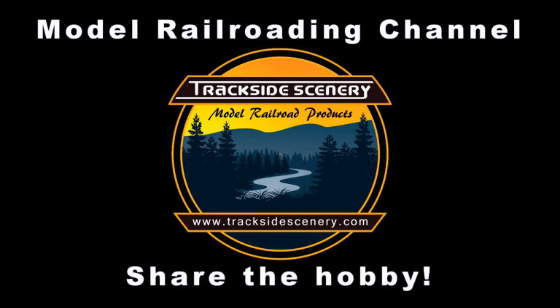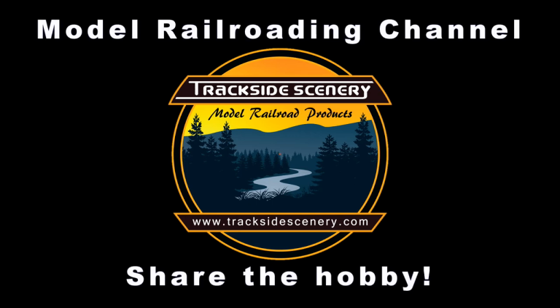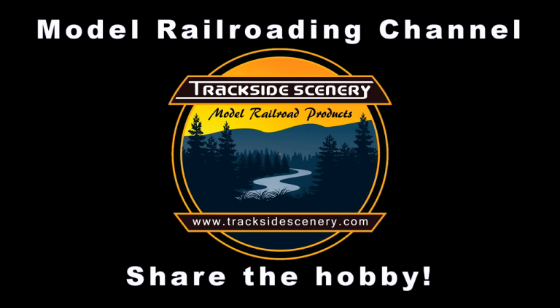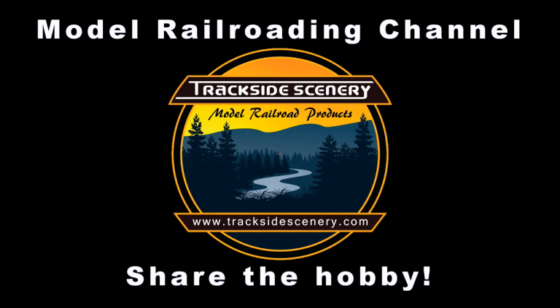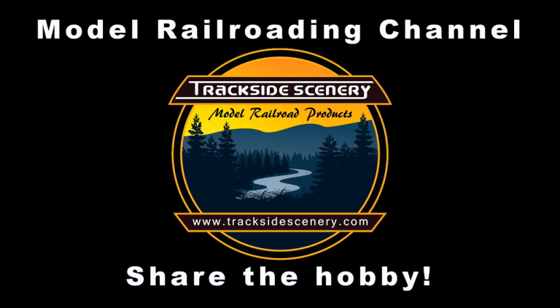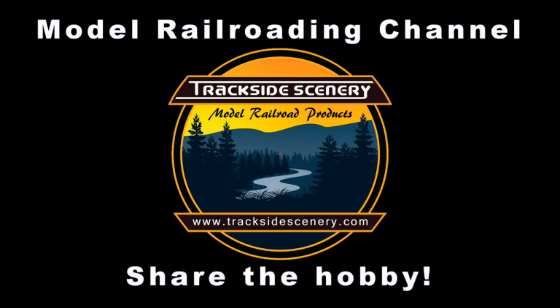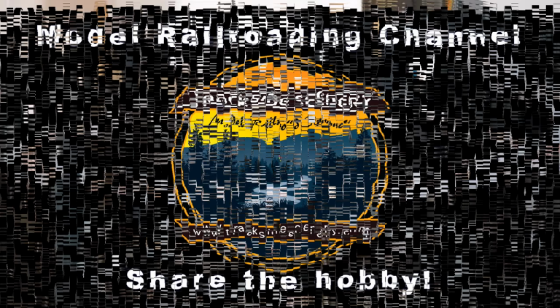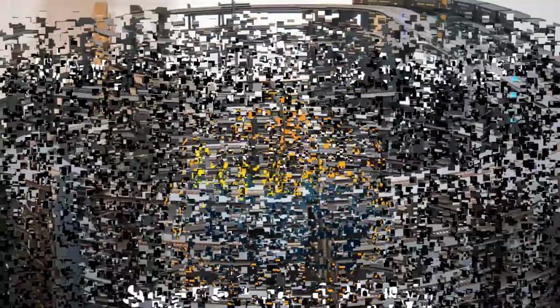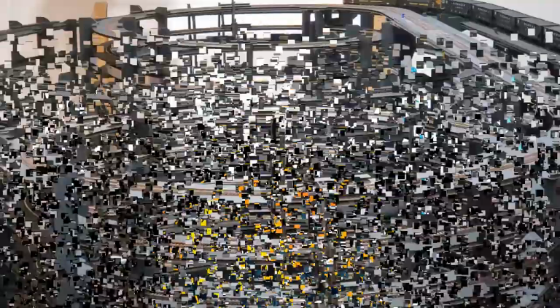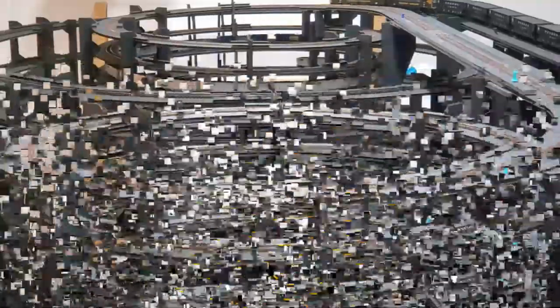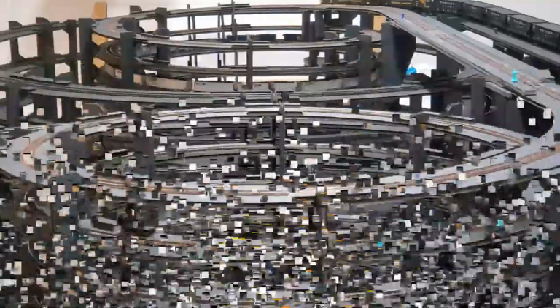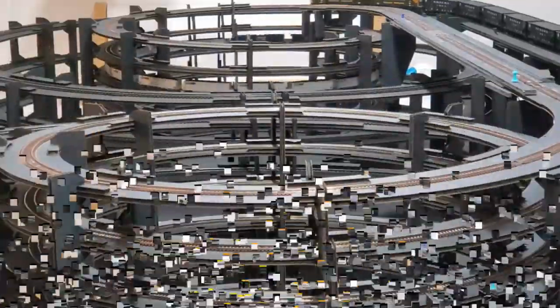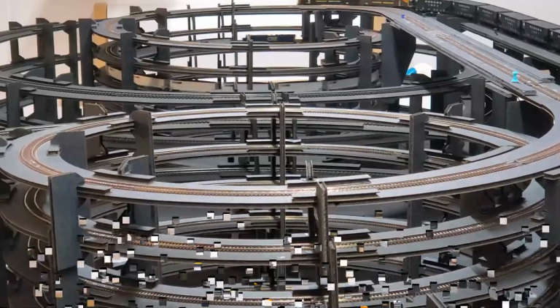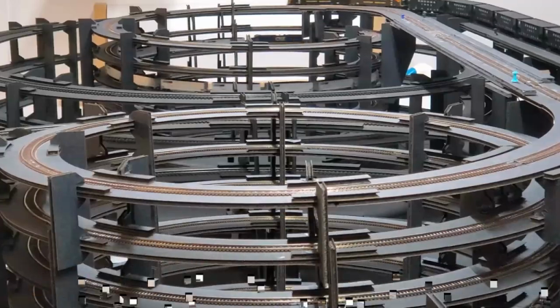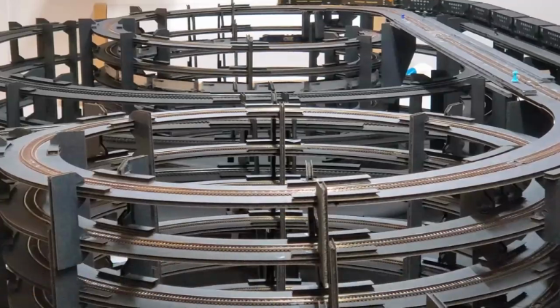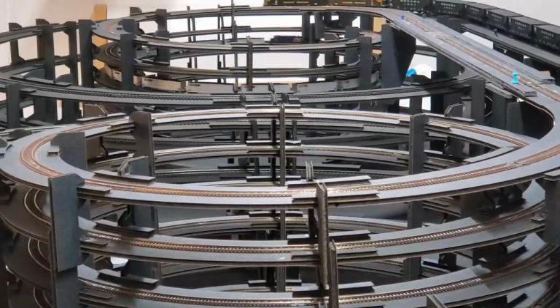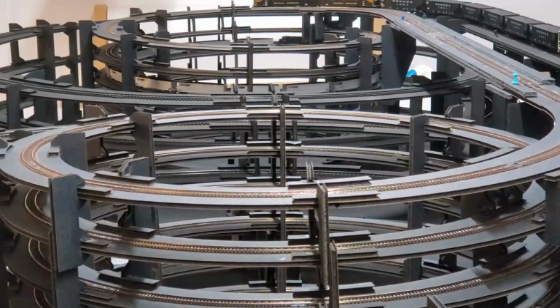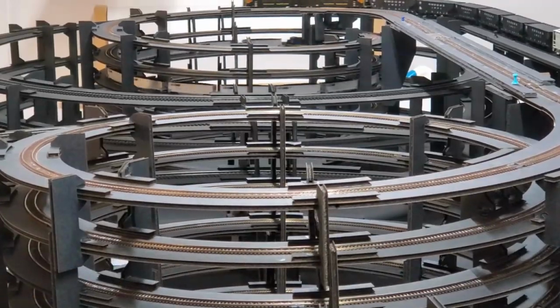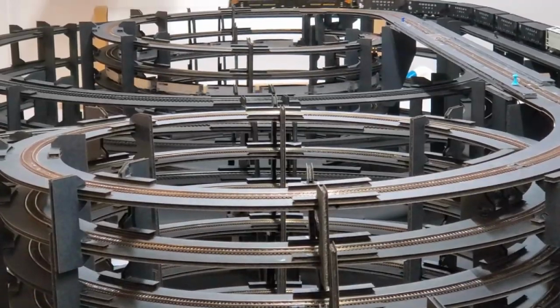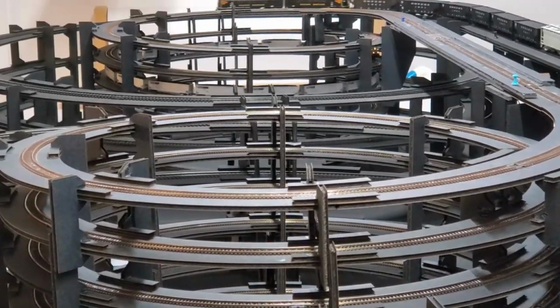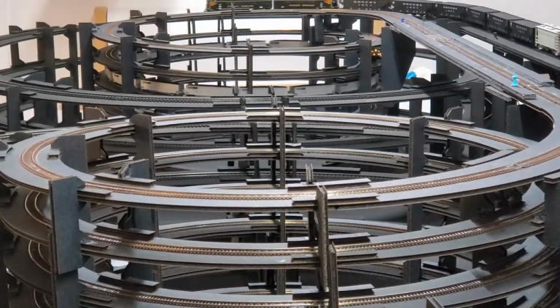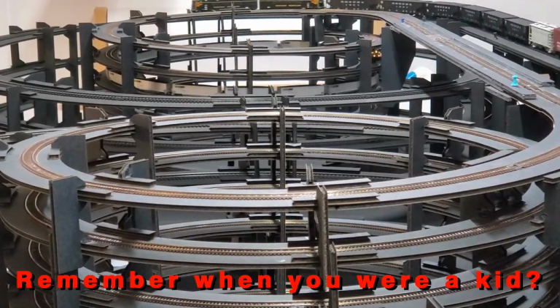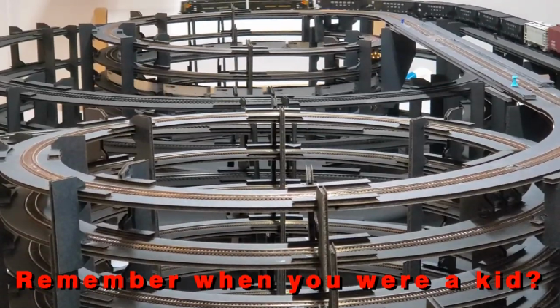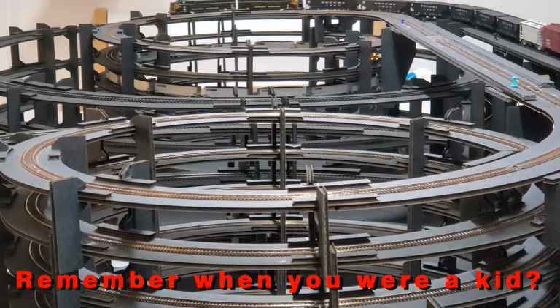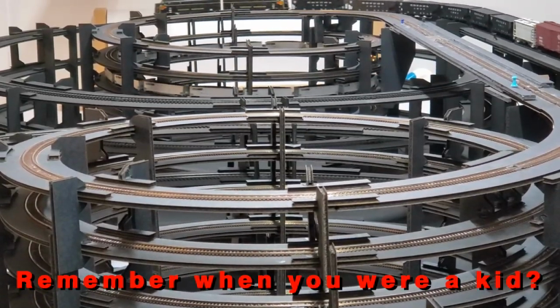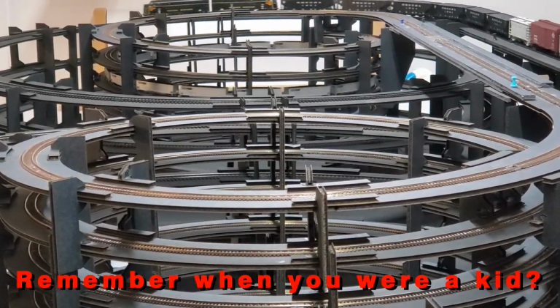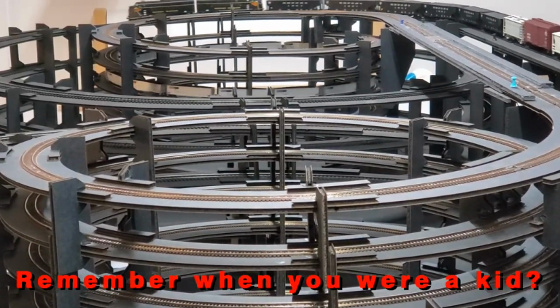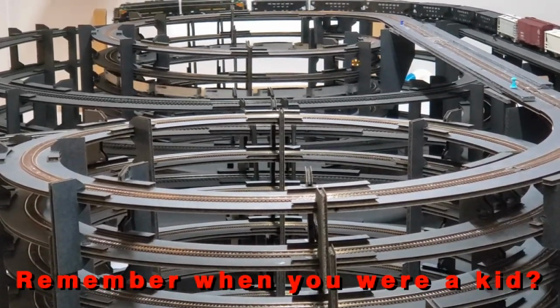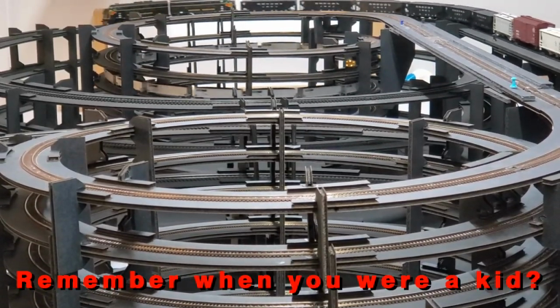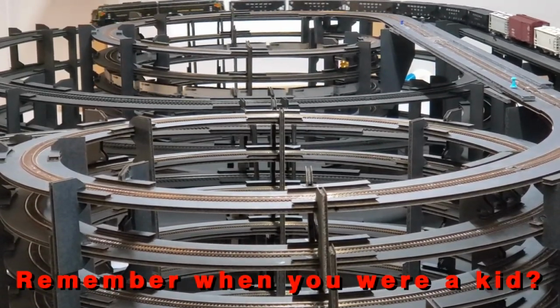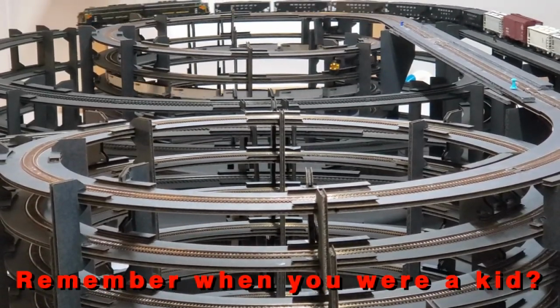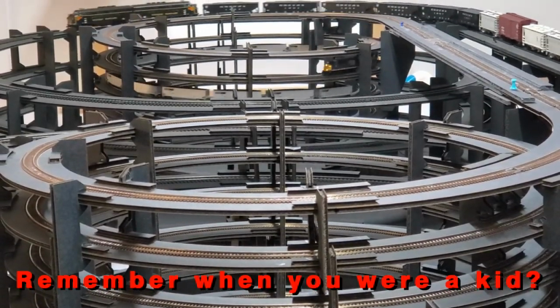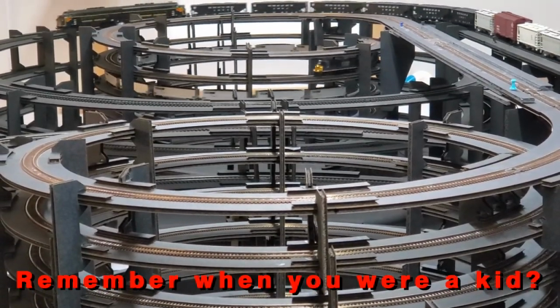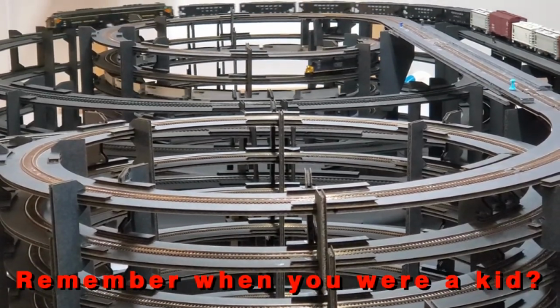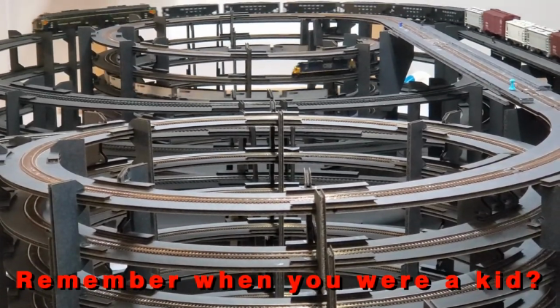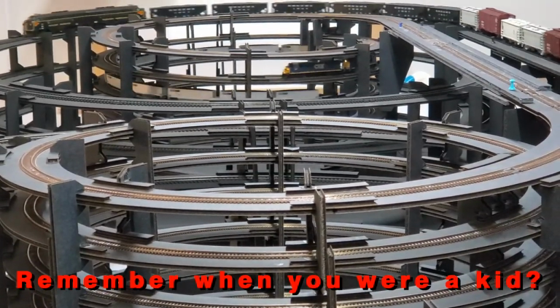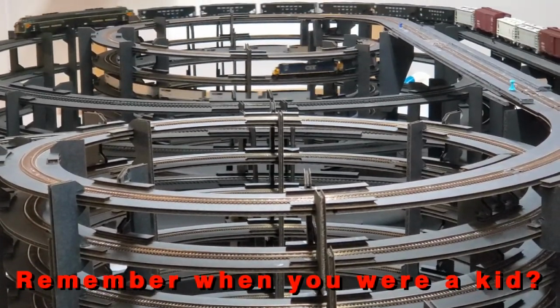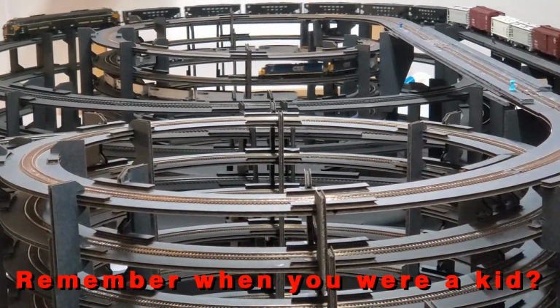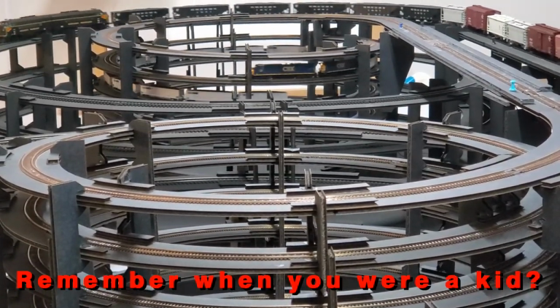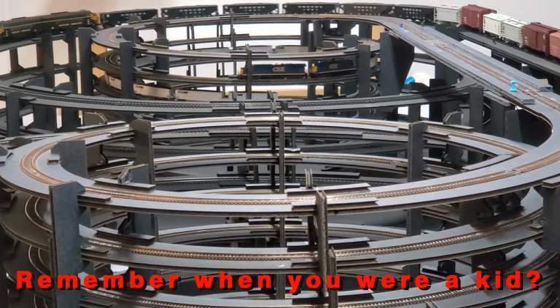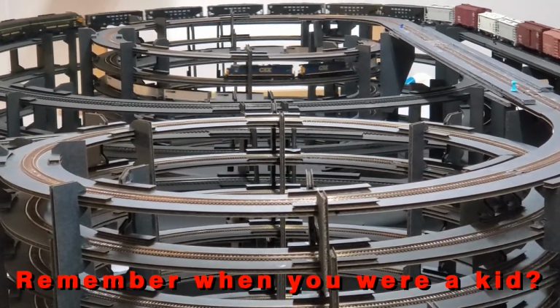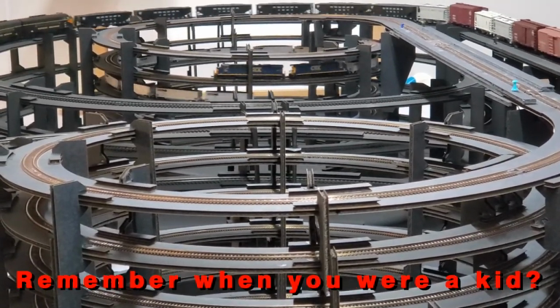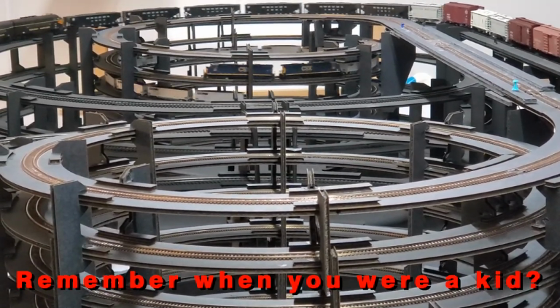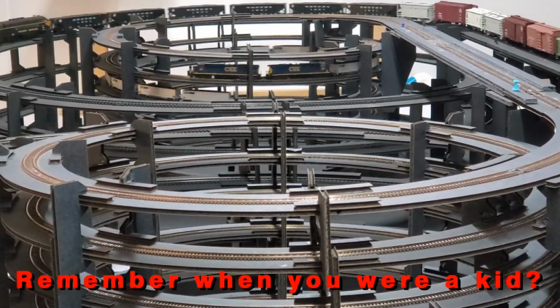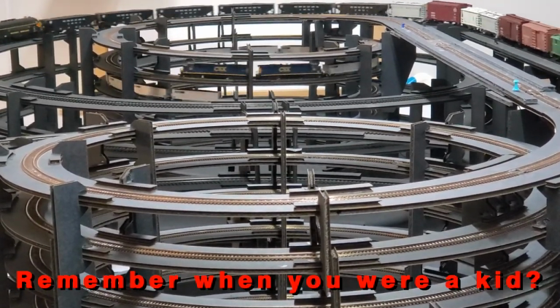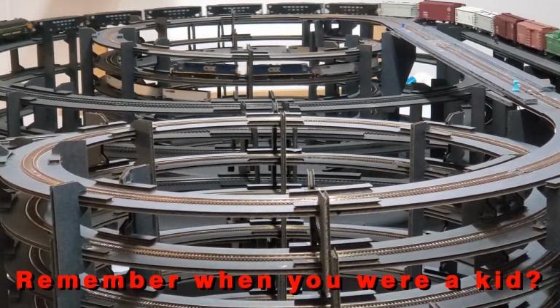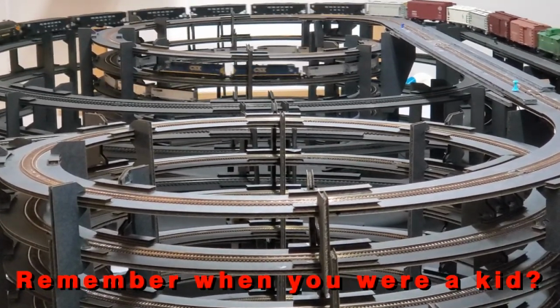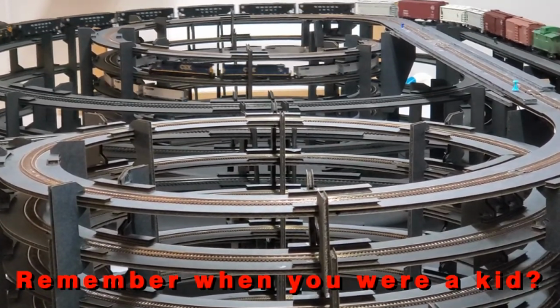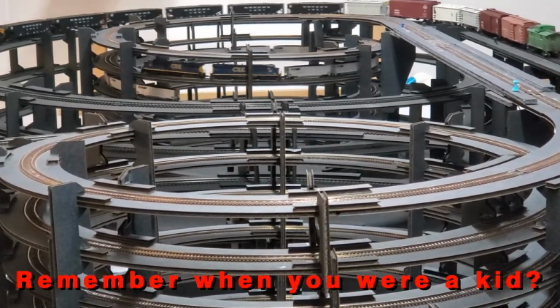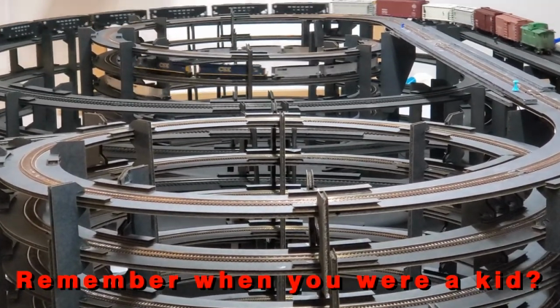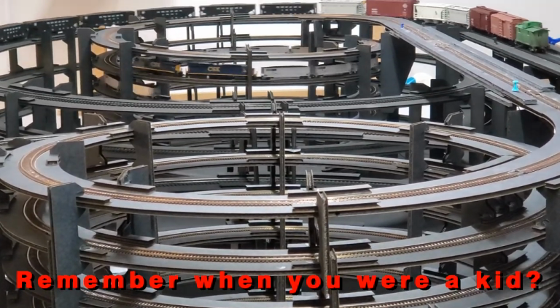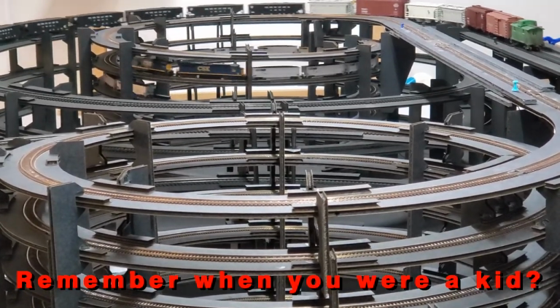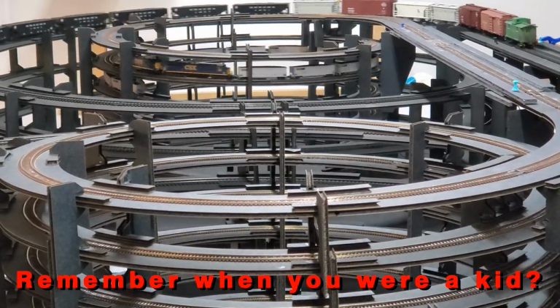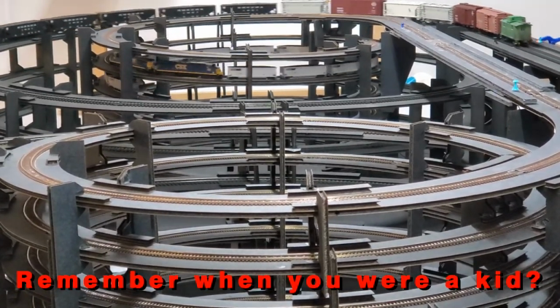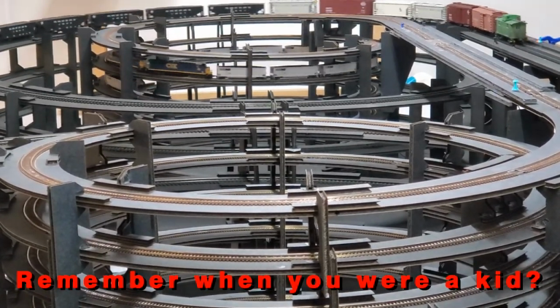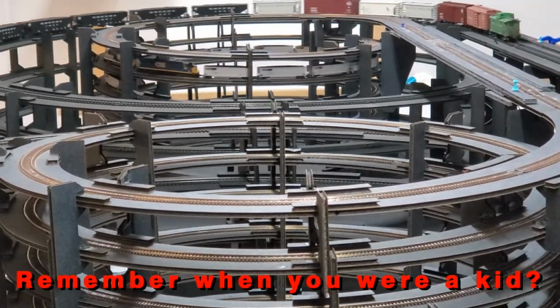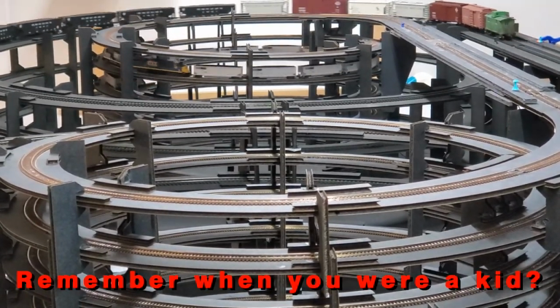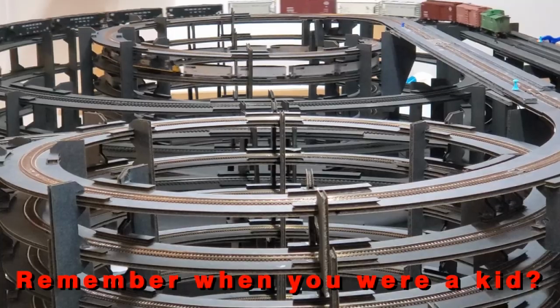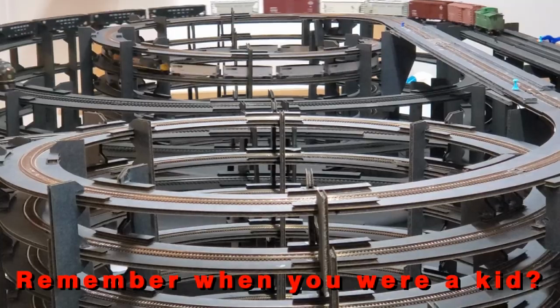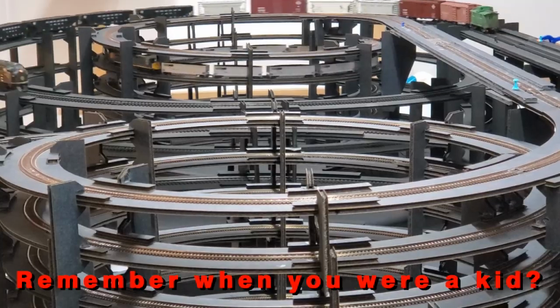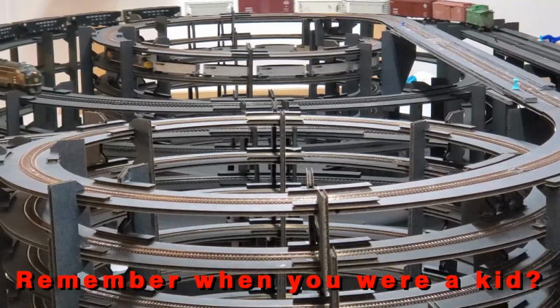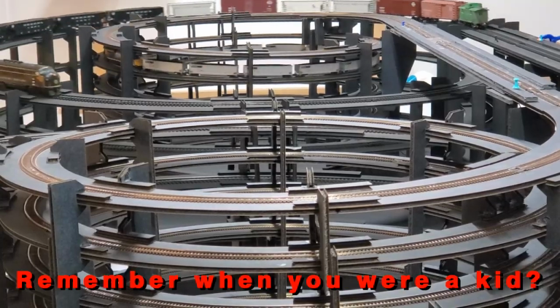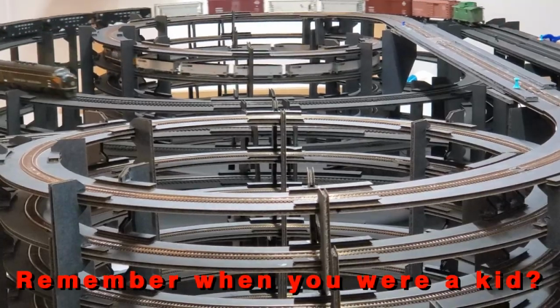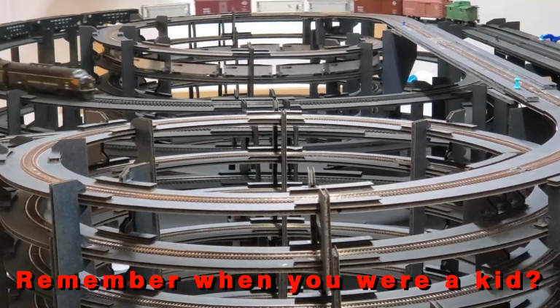Hi folks, Joey Ricard with TrackSiteScenery.com, welcome to this monstrosity. From this view it looks crazy, right?